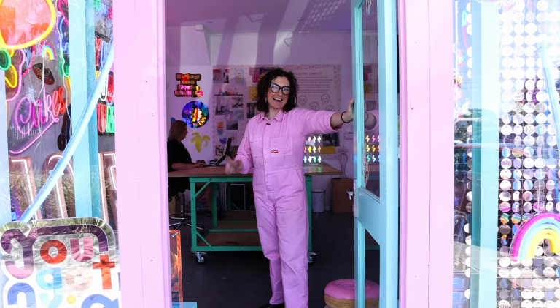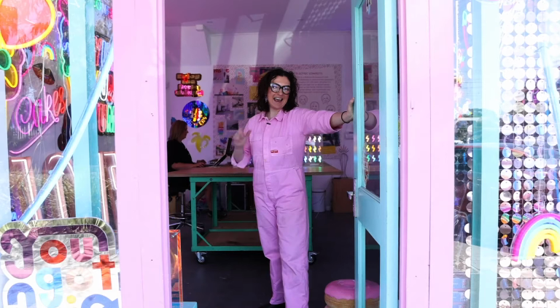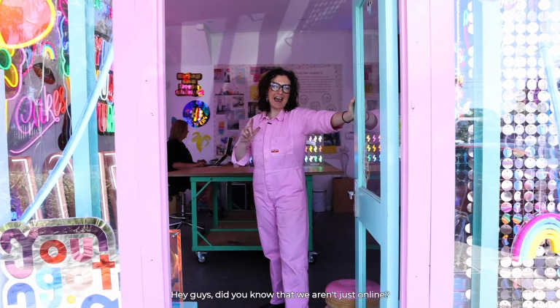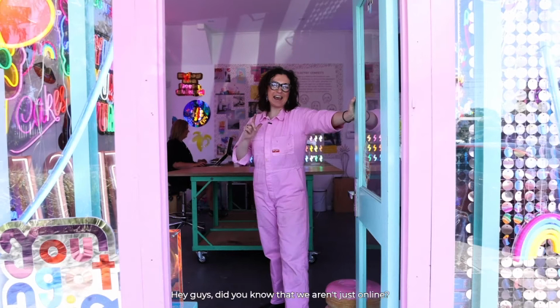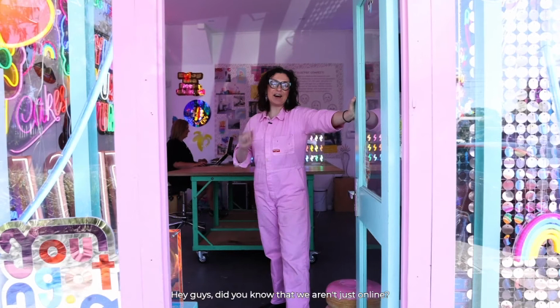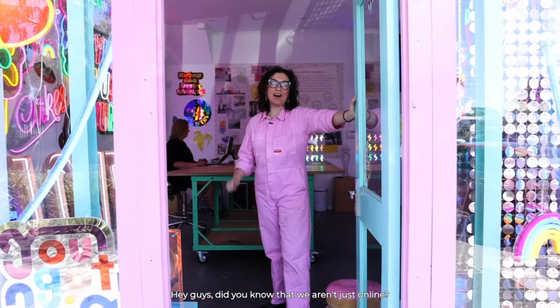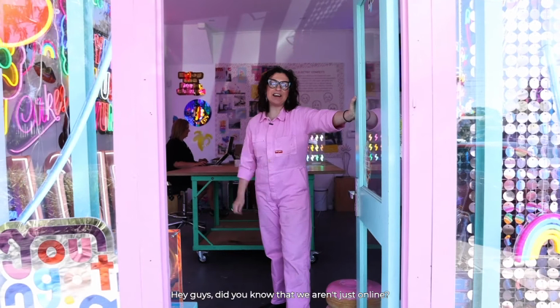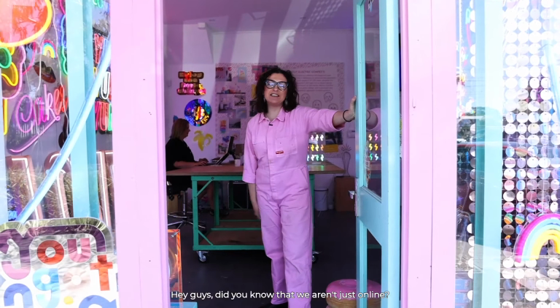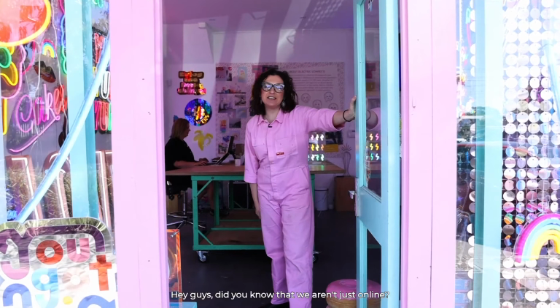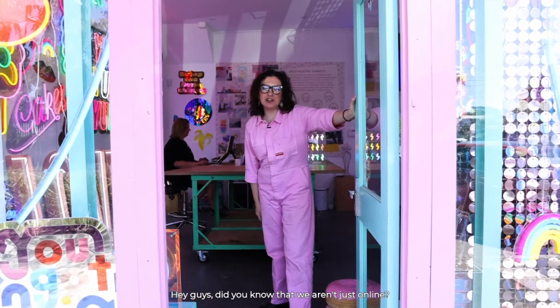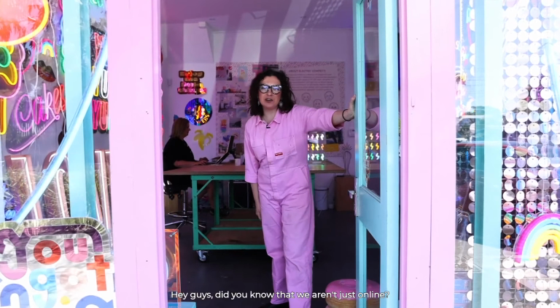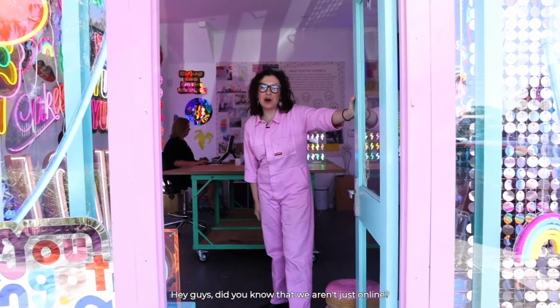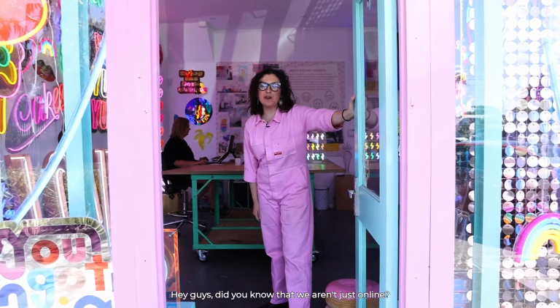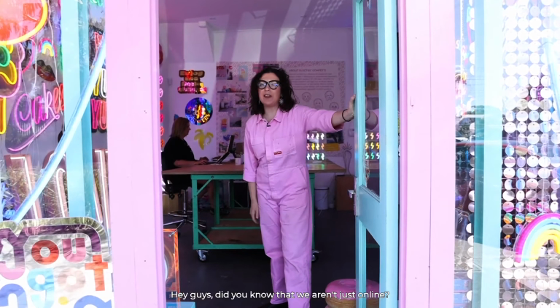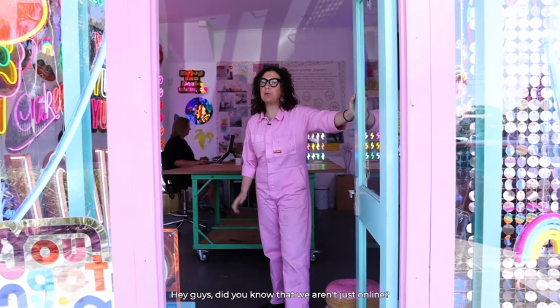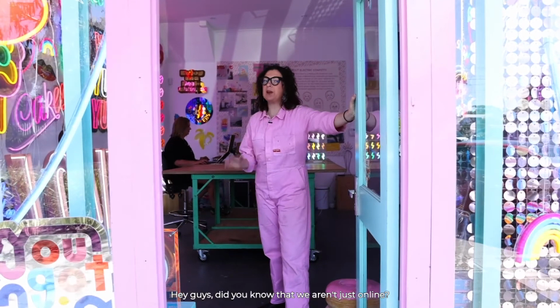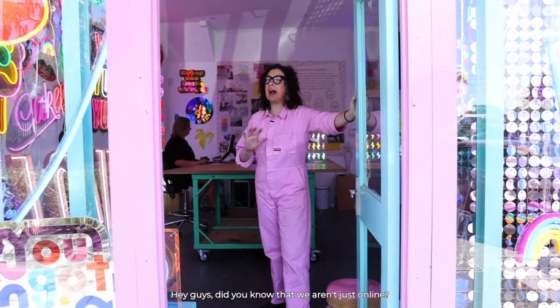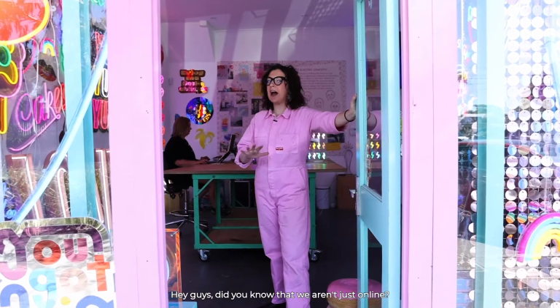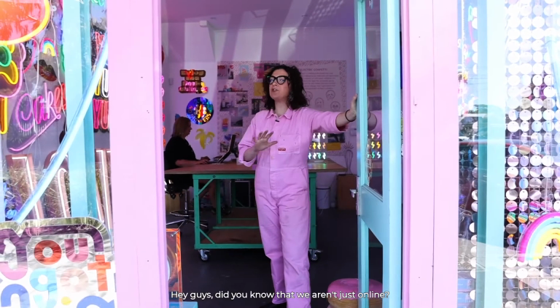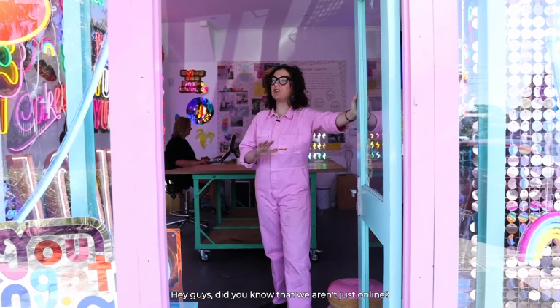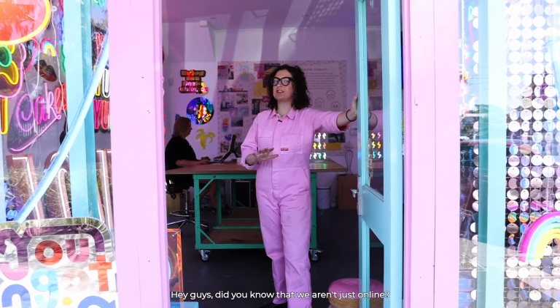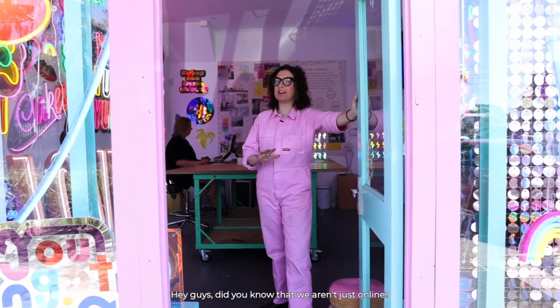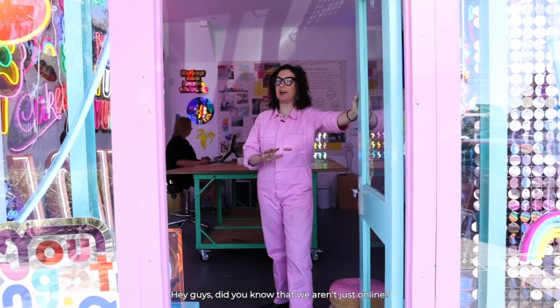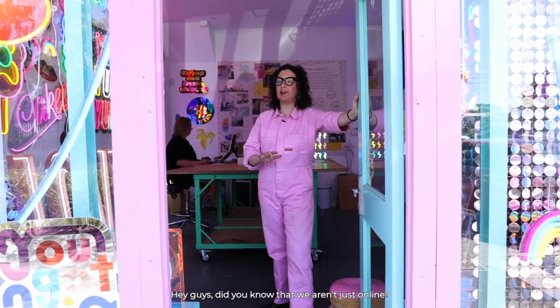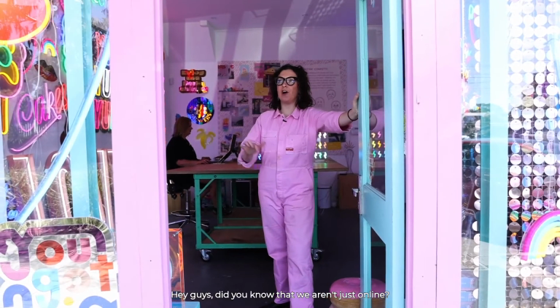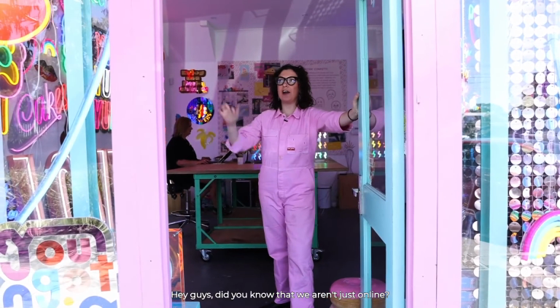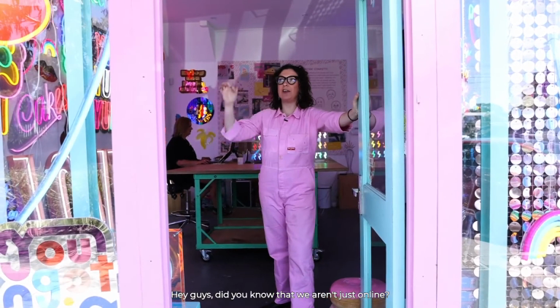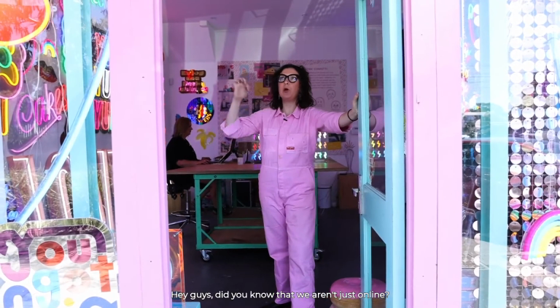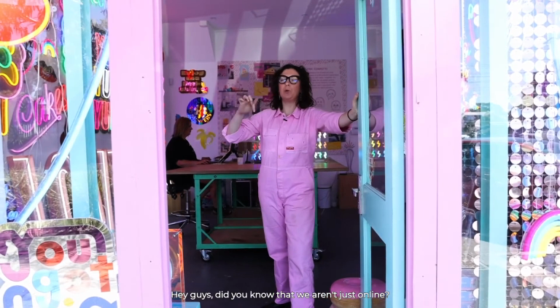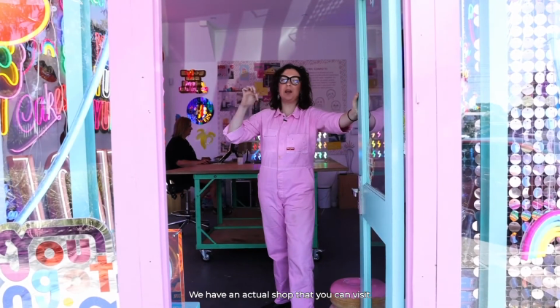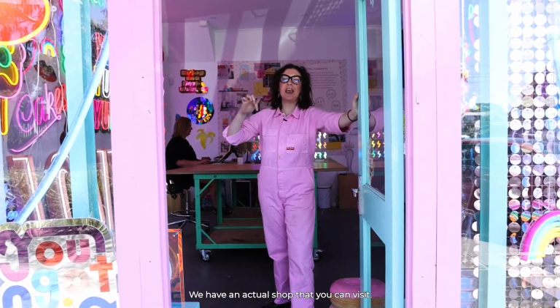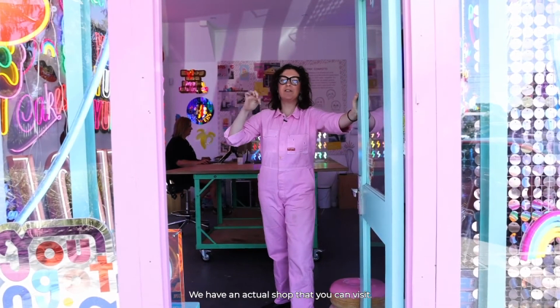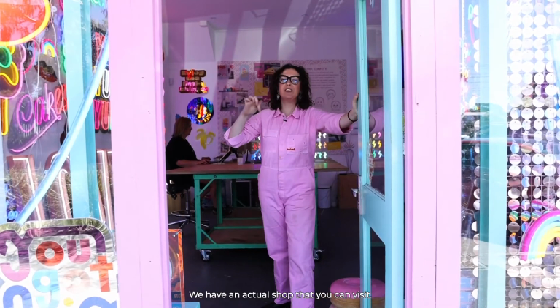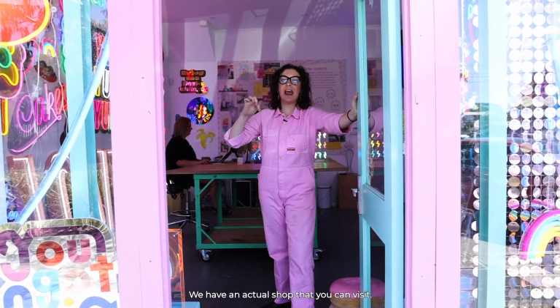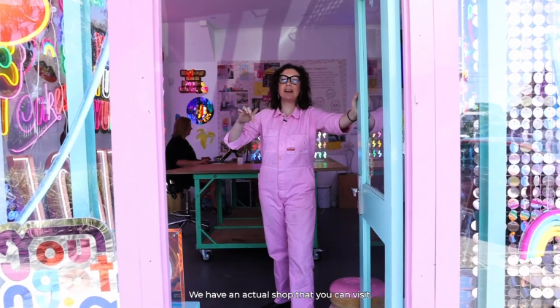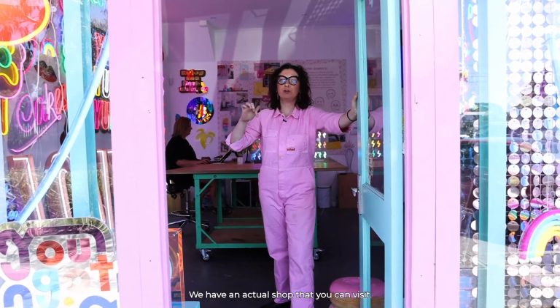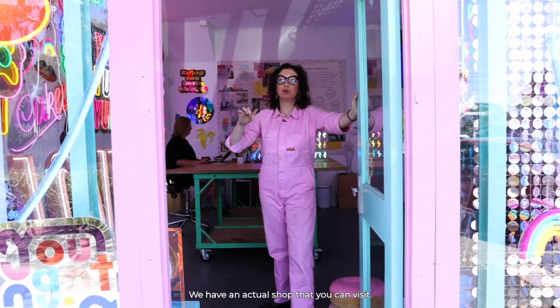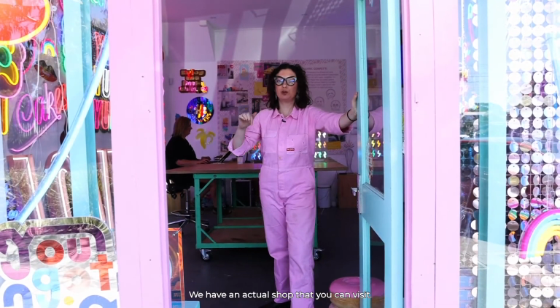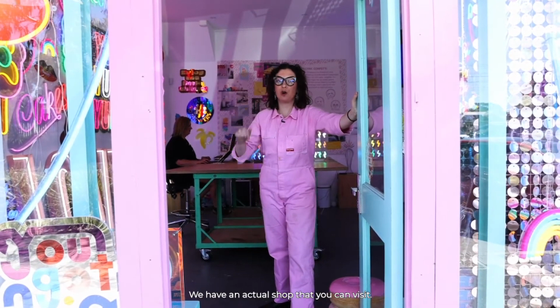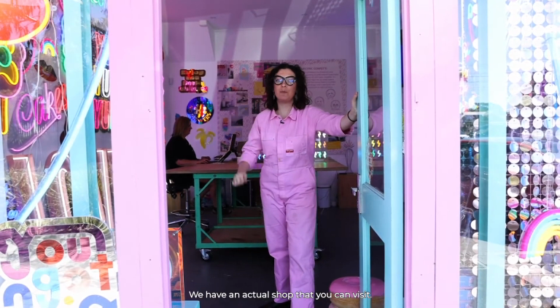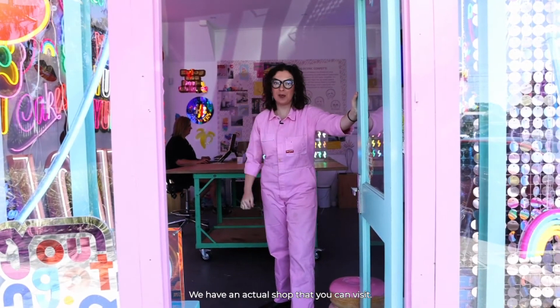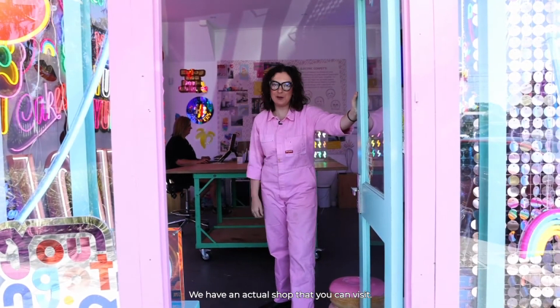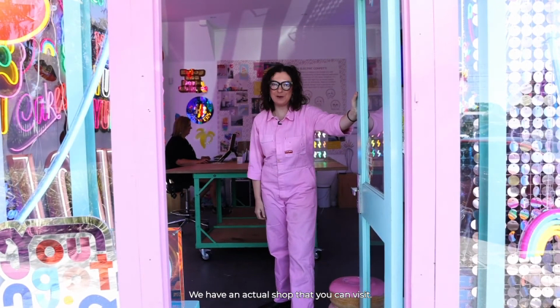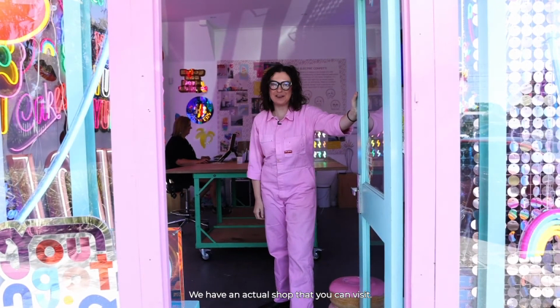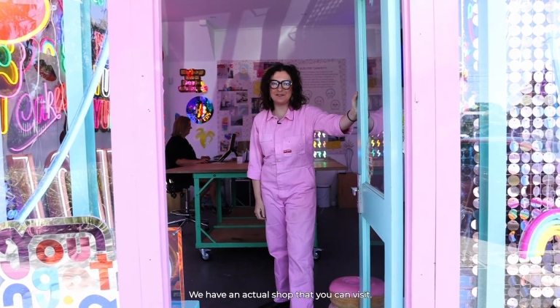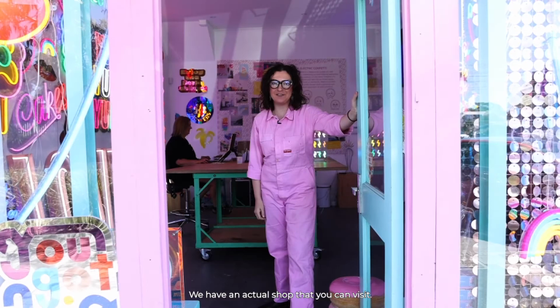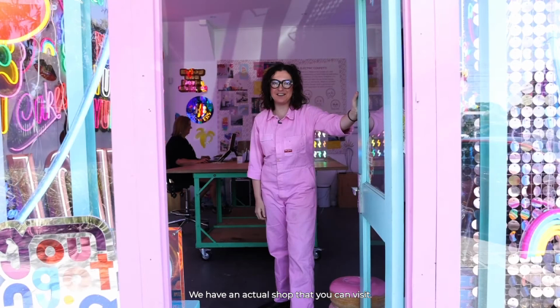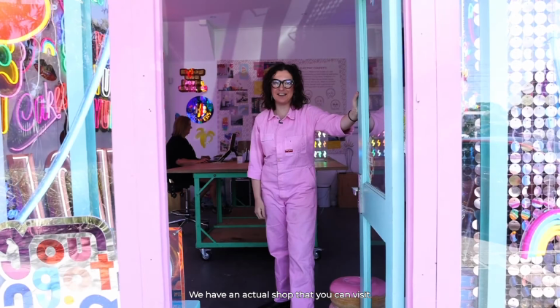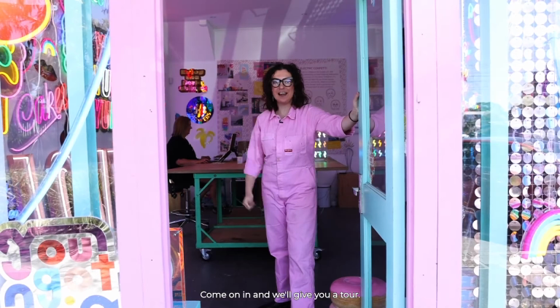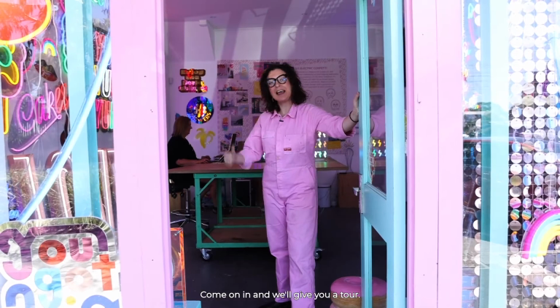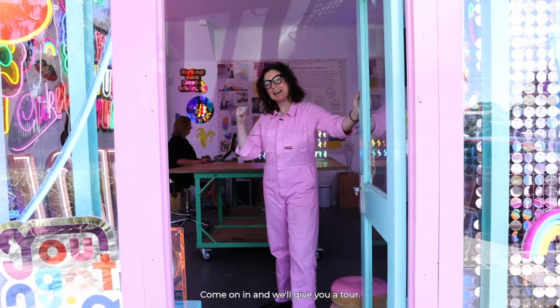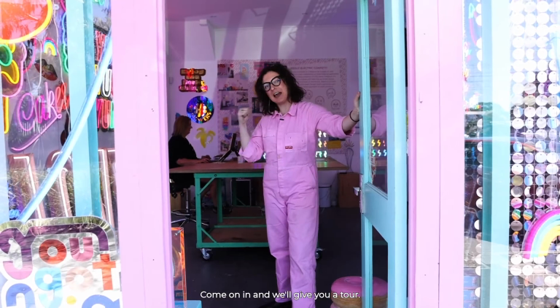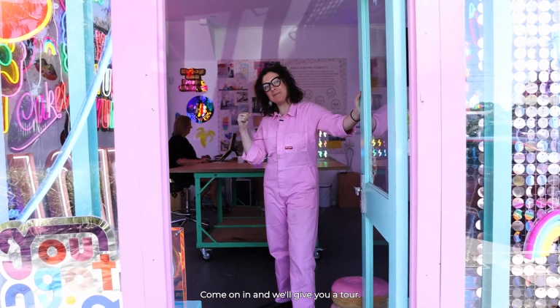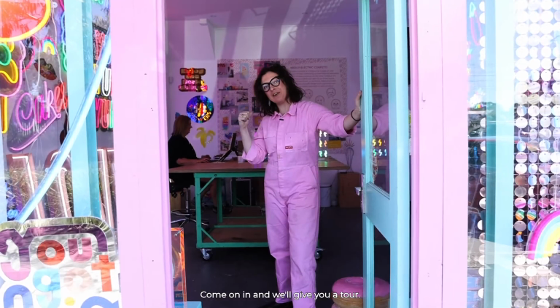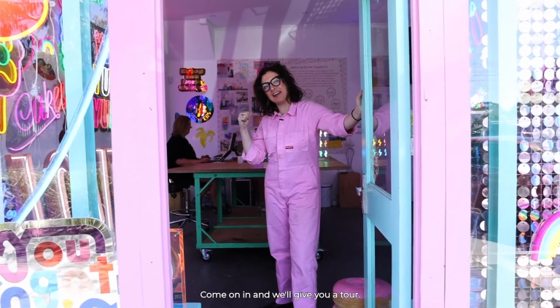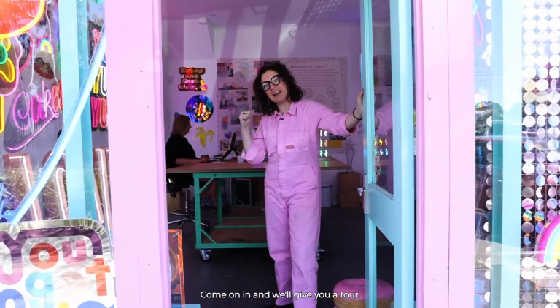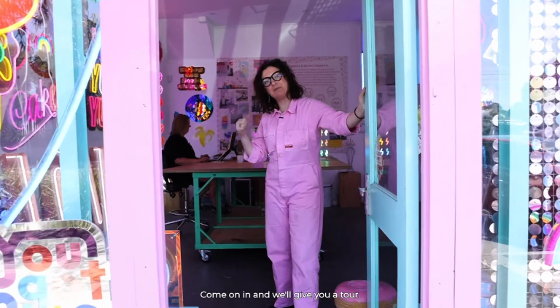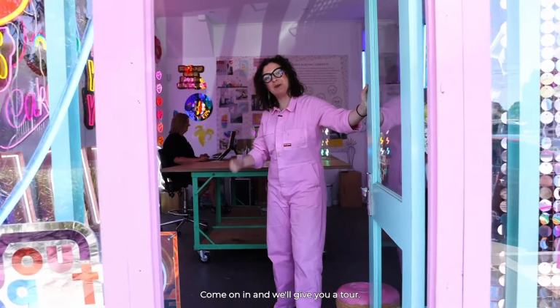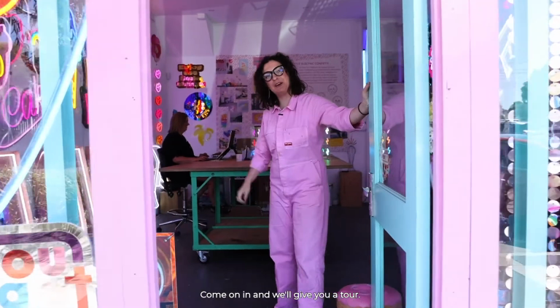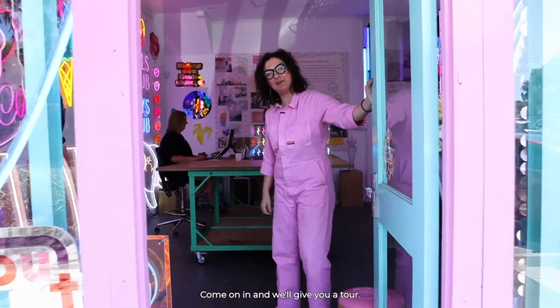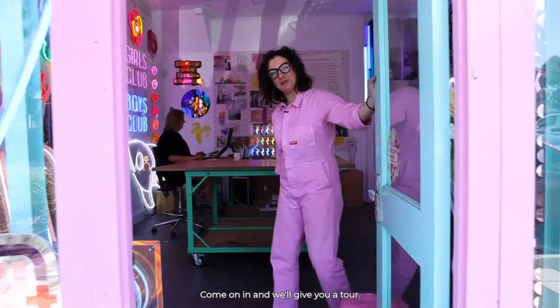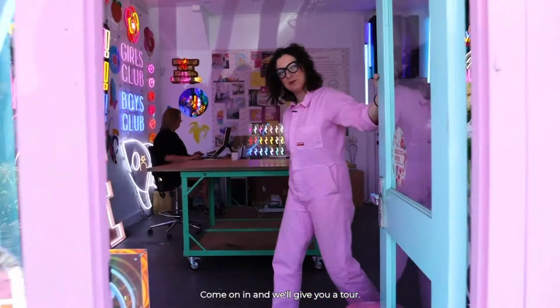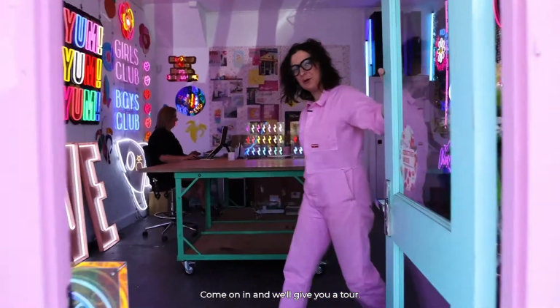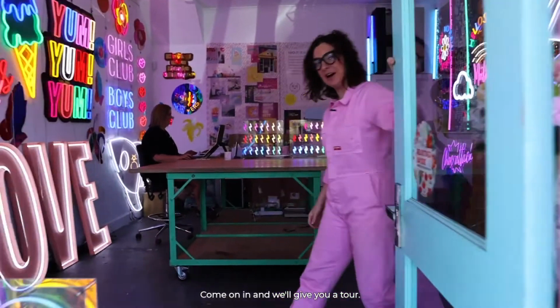Hey guys, did you know that we aren't just online — we have an actual shop that you can visit. Come on in and we'll give you a tour.